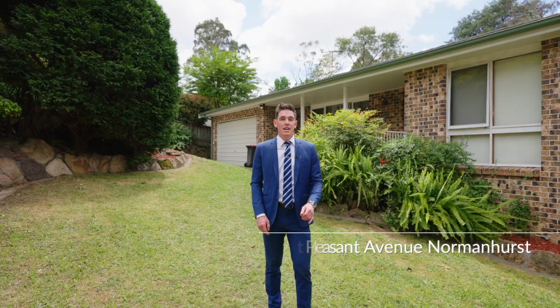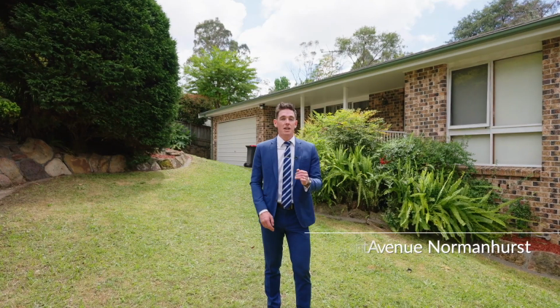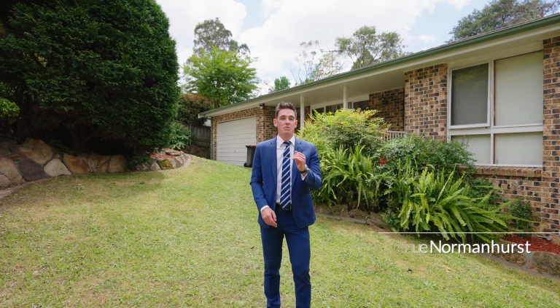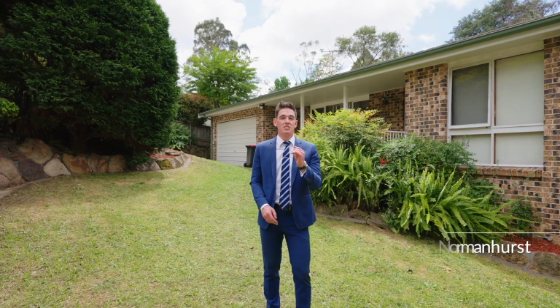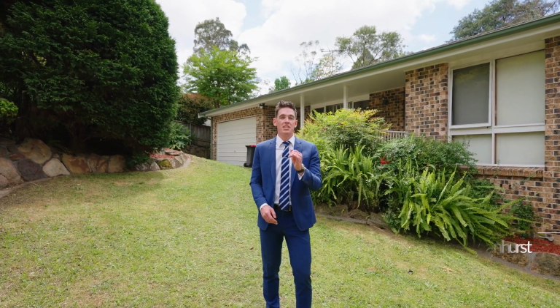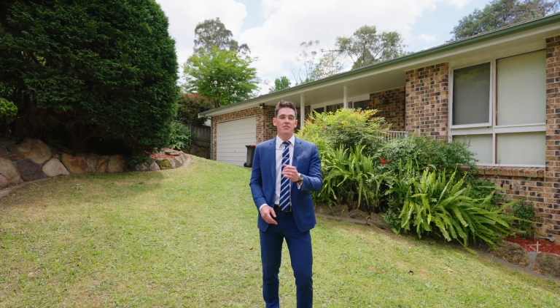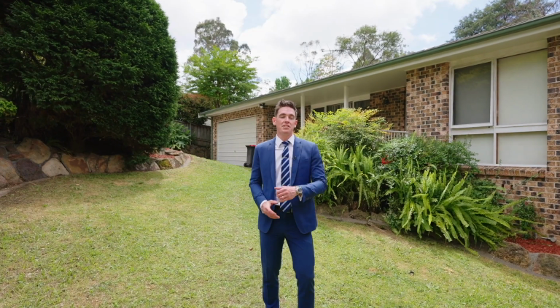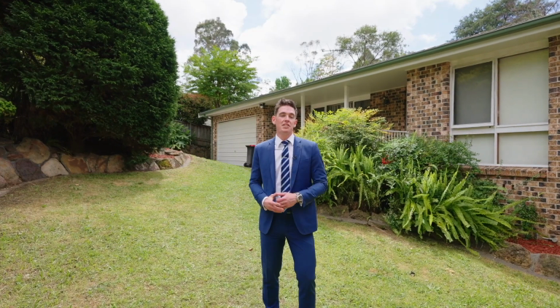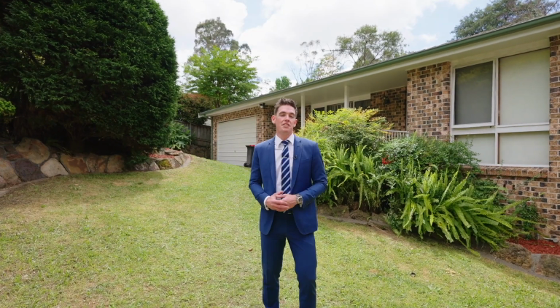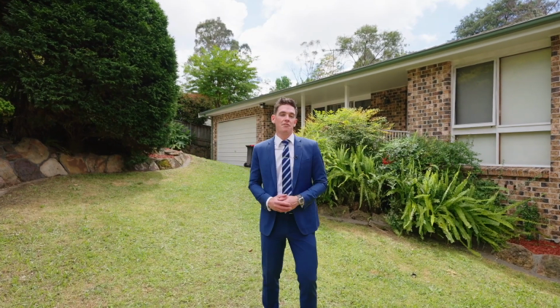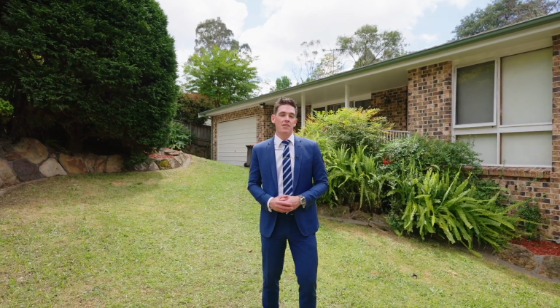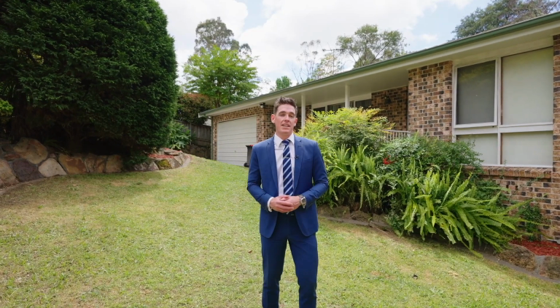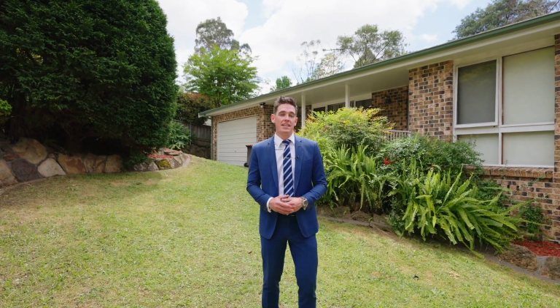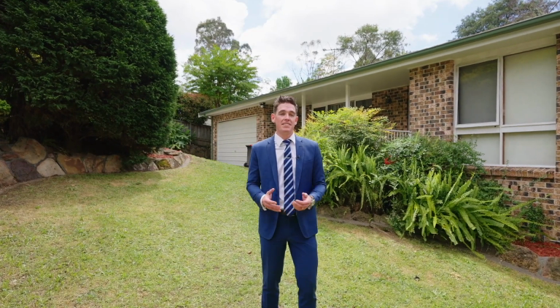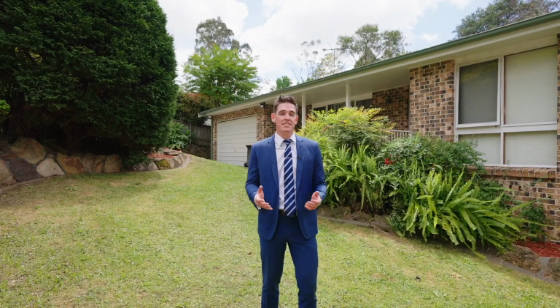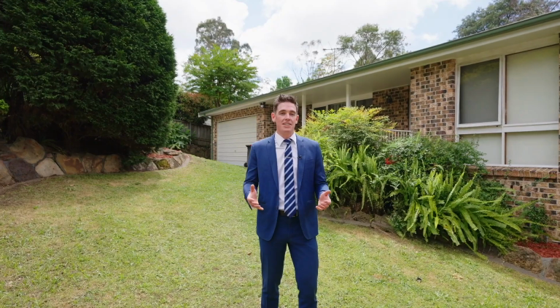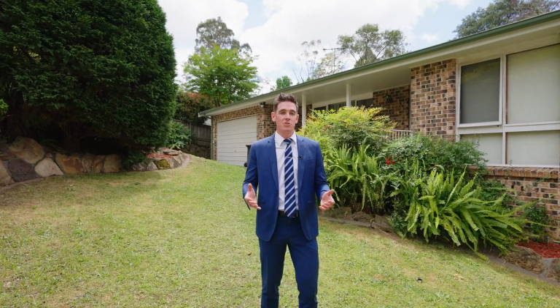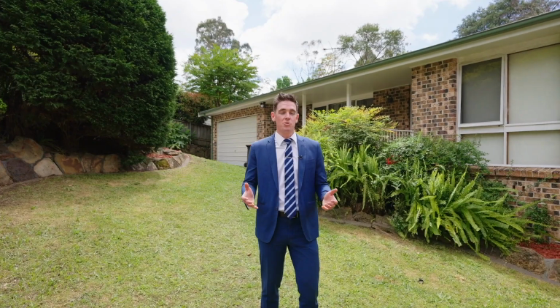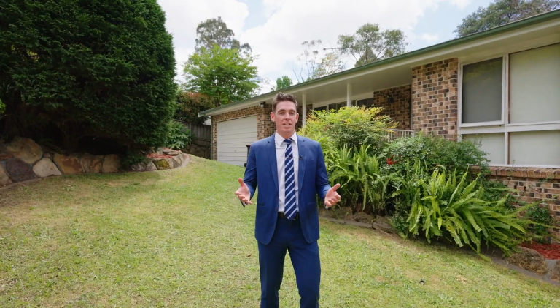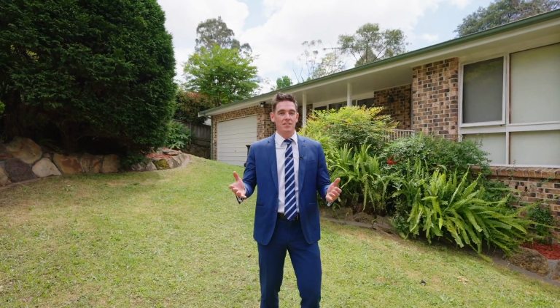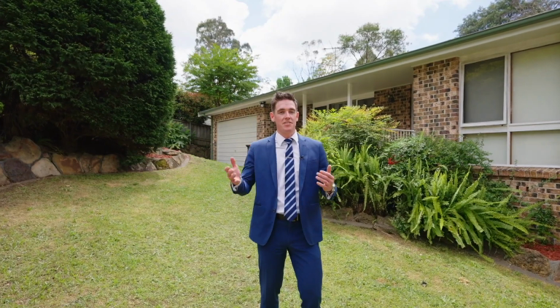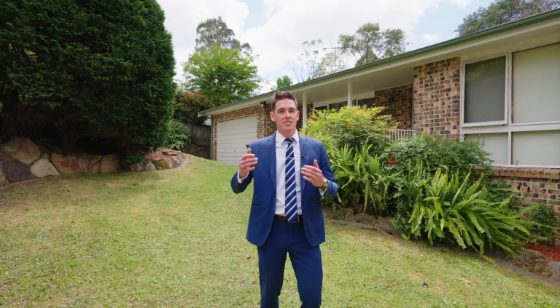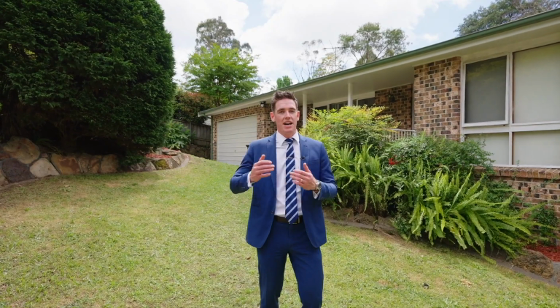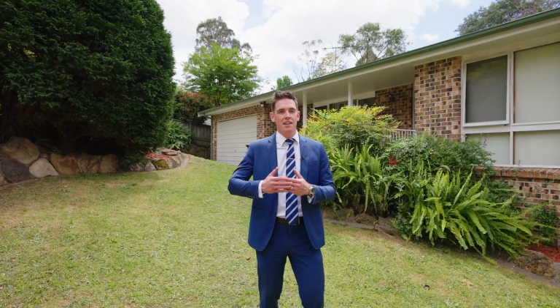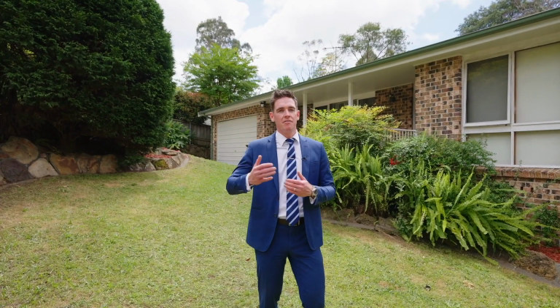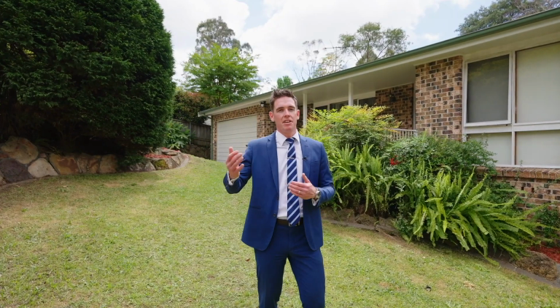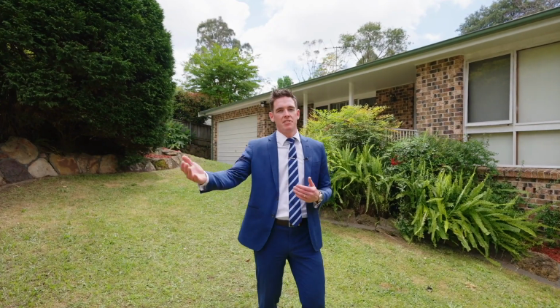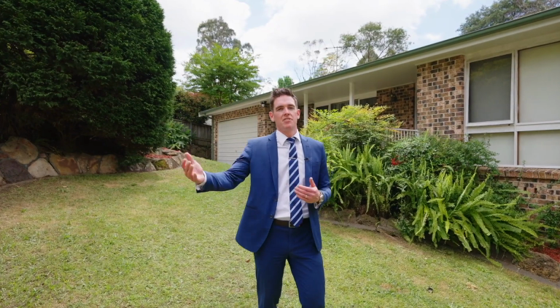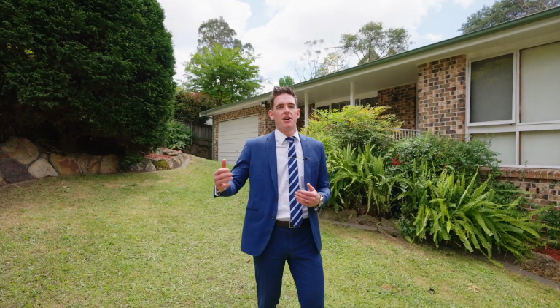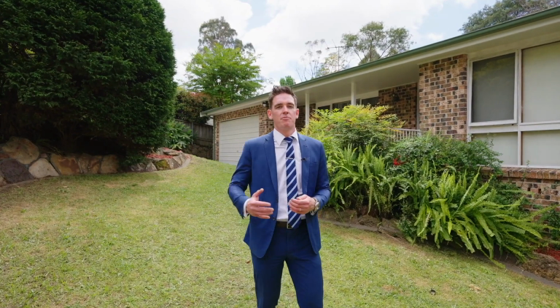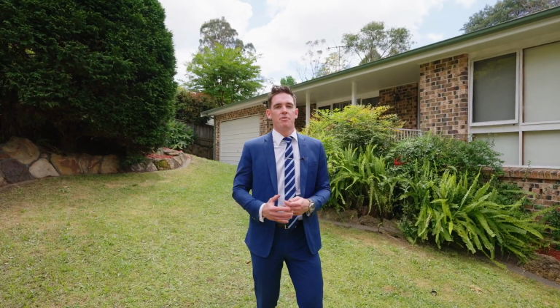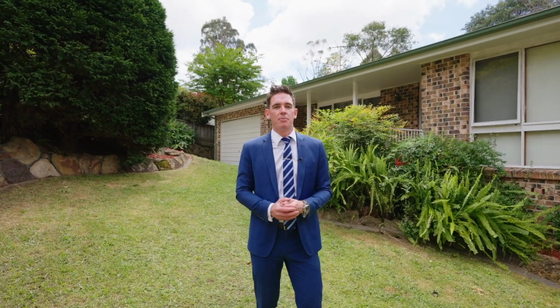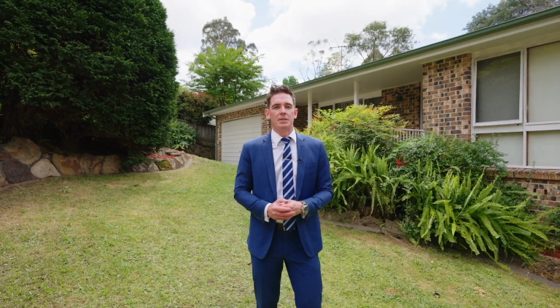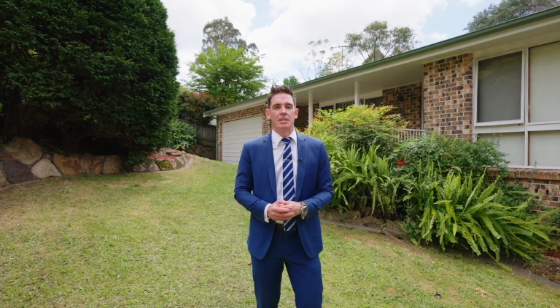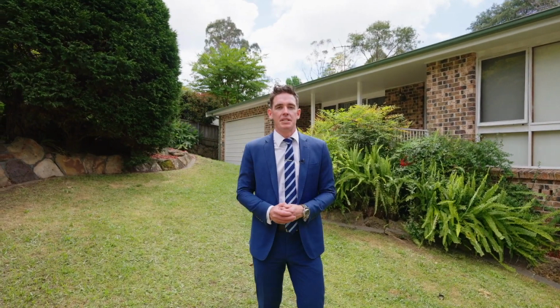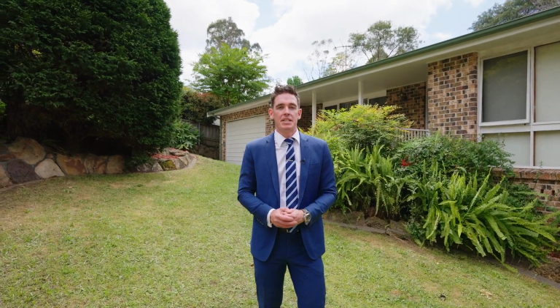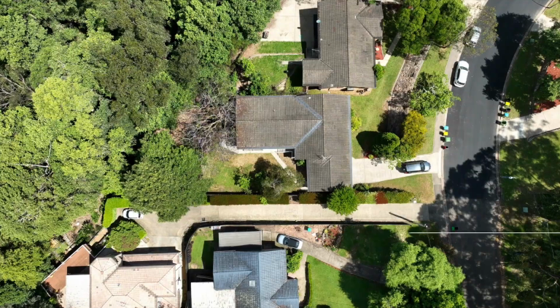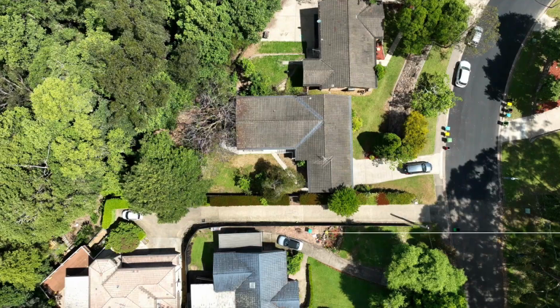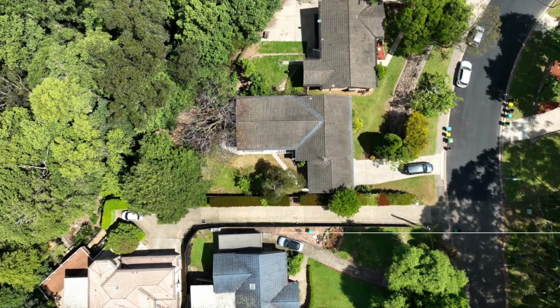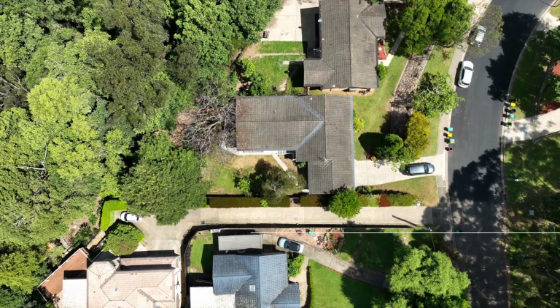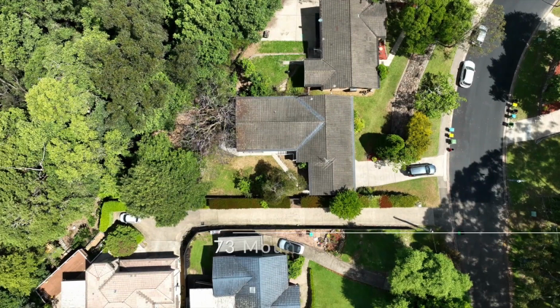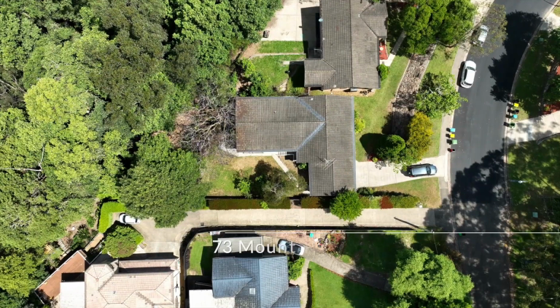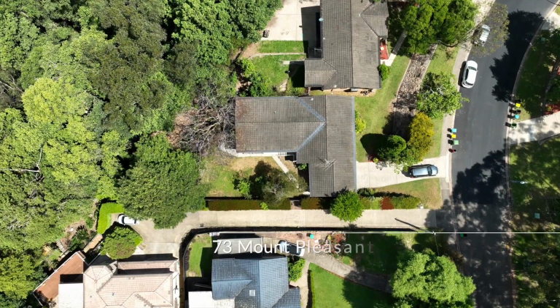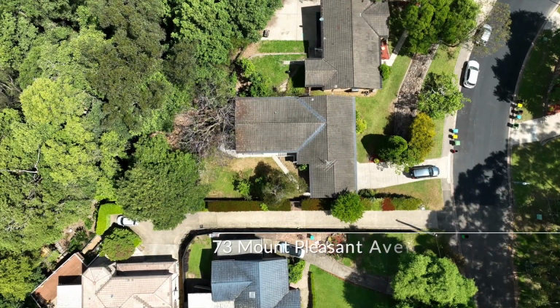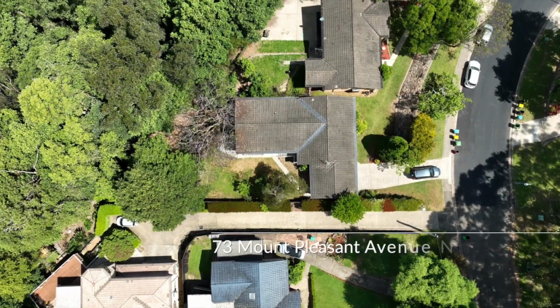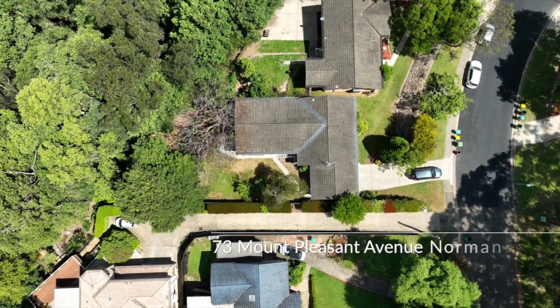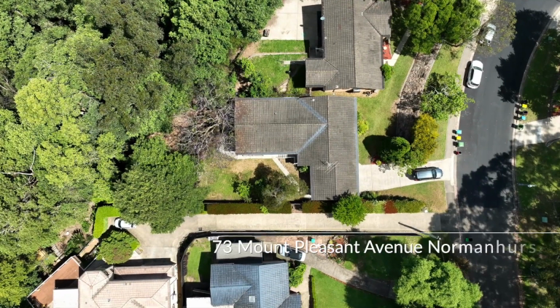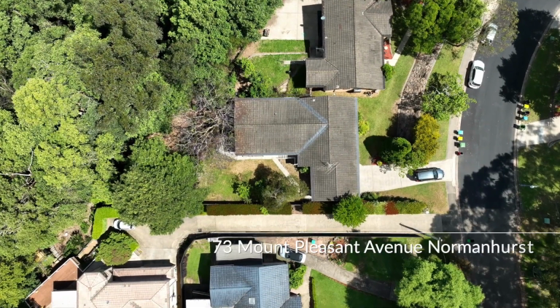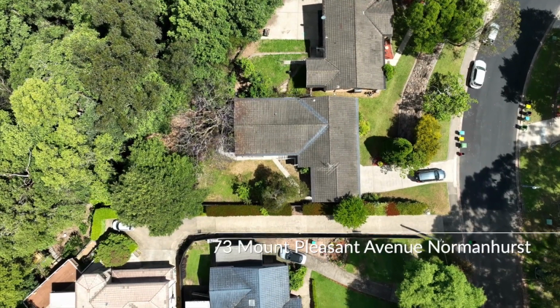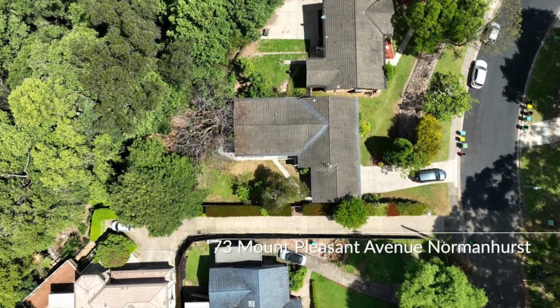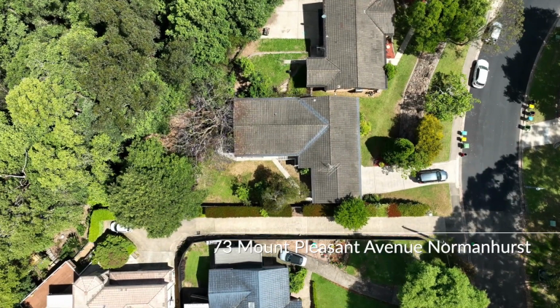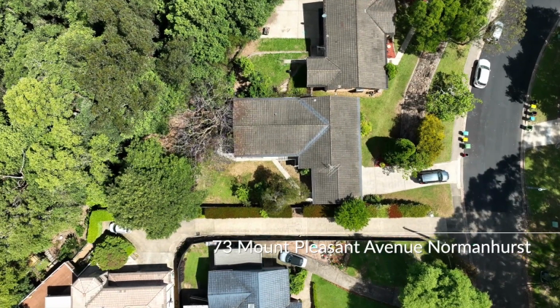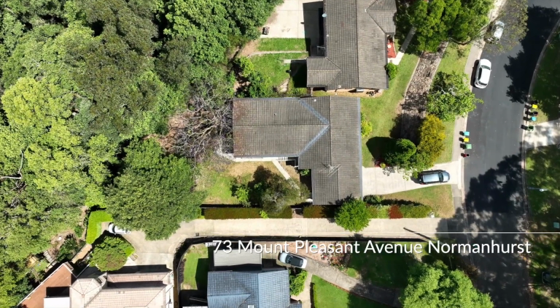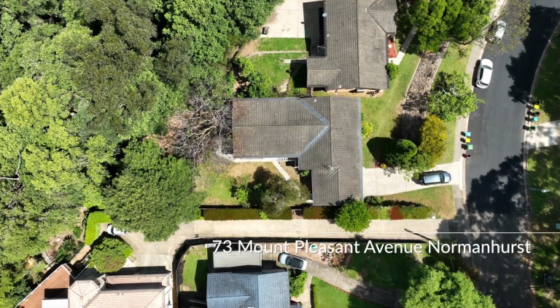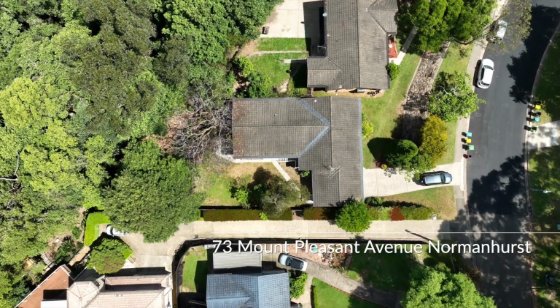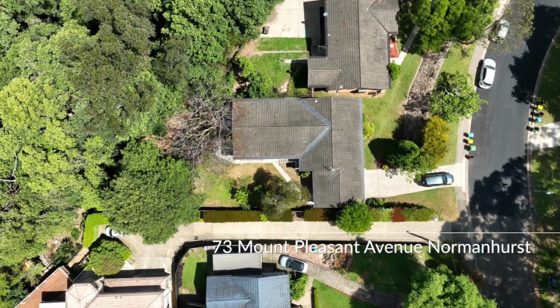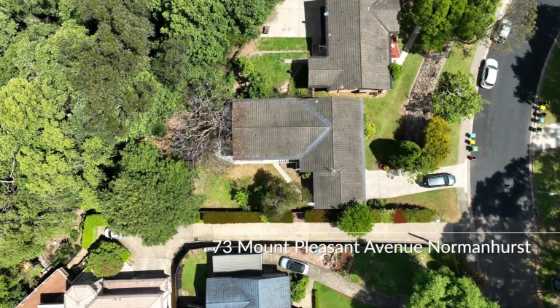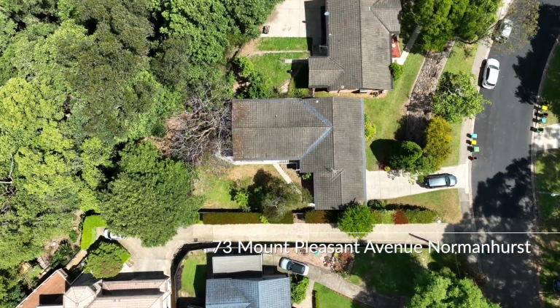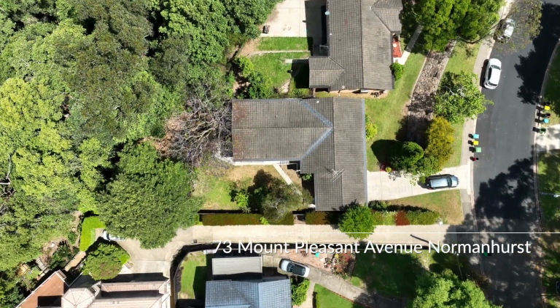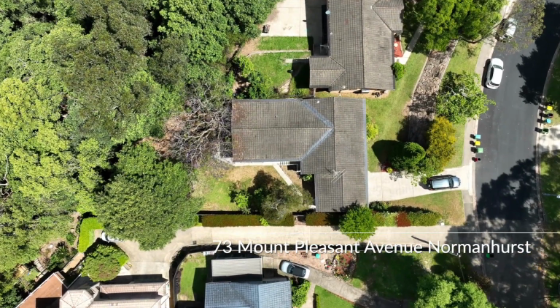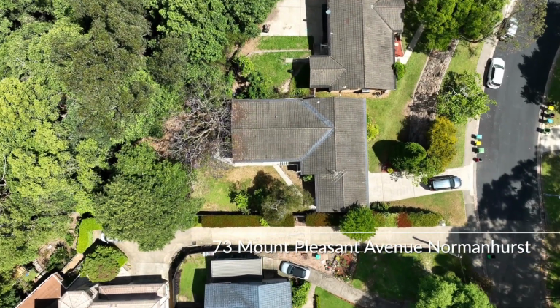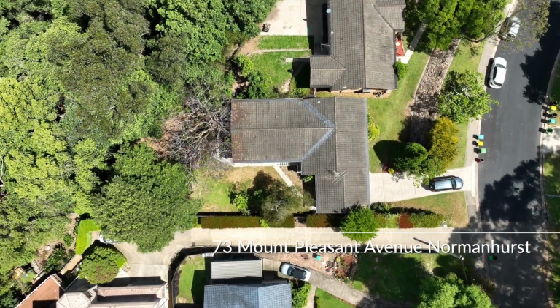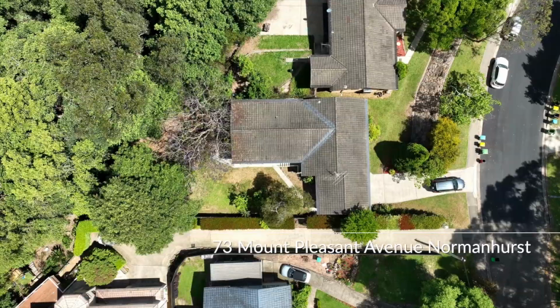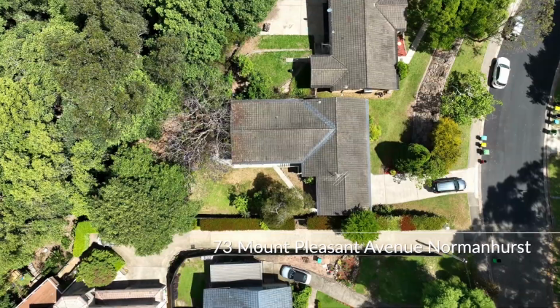Number 73 is nestled at the start of these nine properties and has an expansive living and dining space internally.